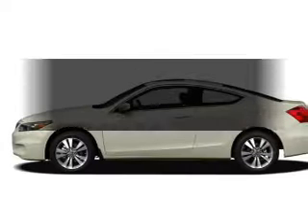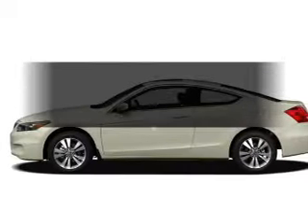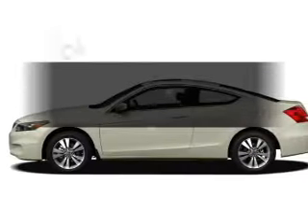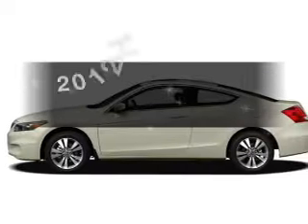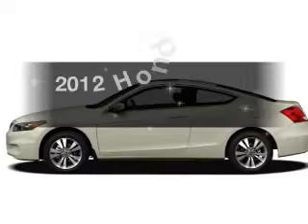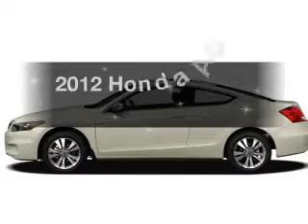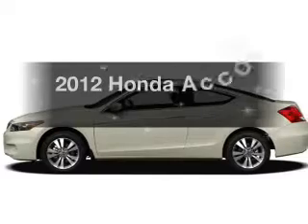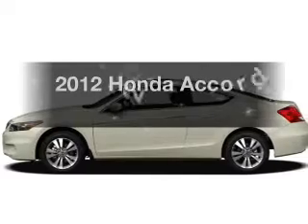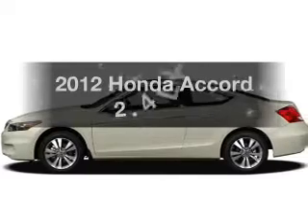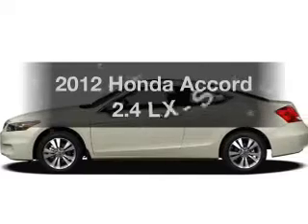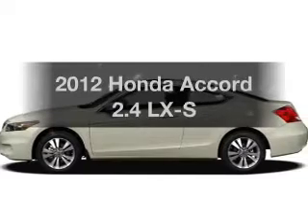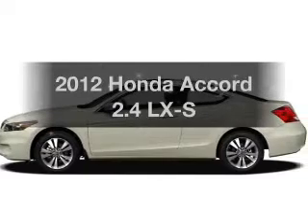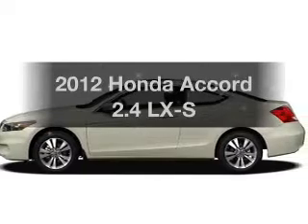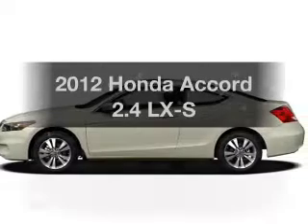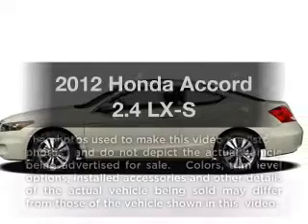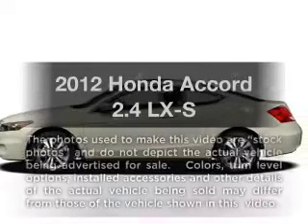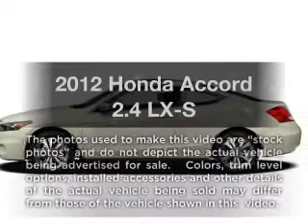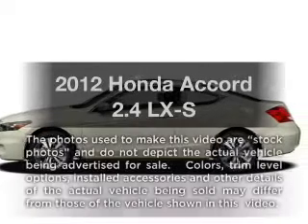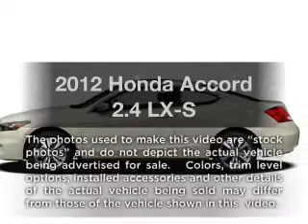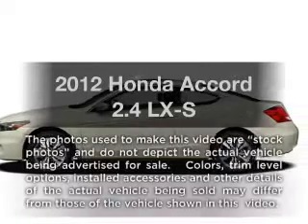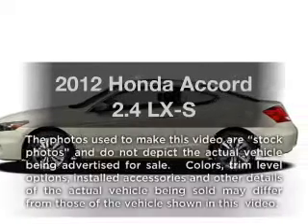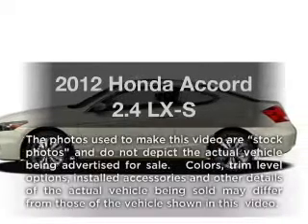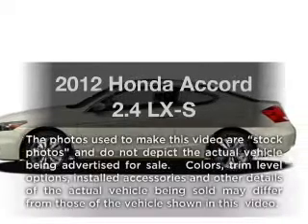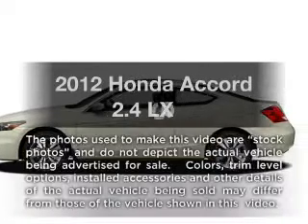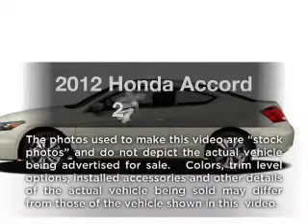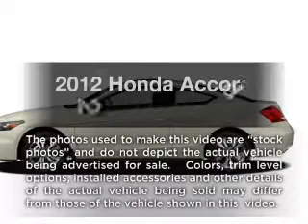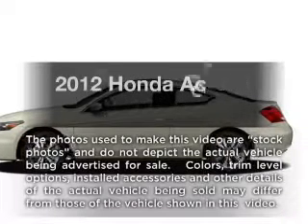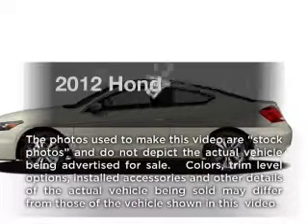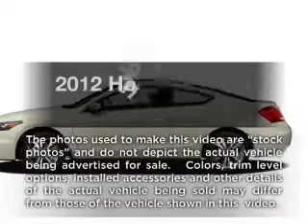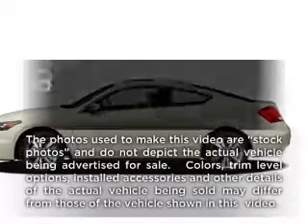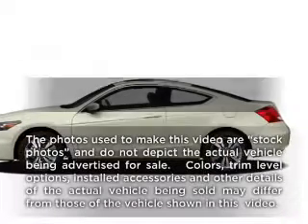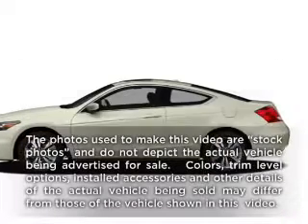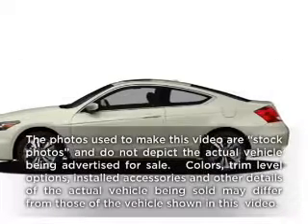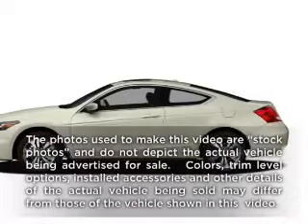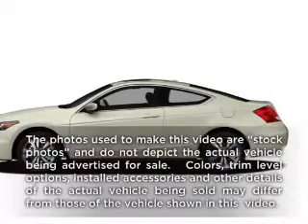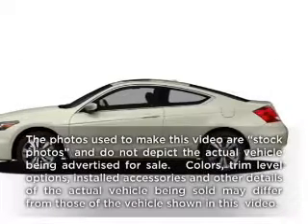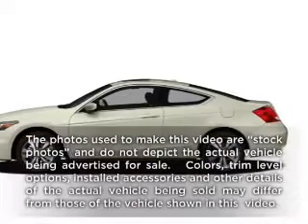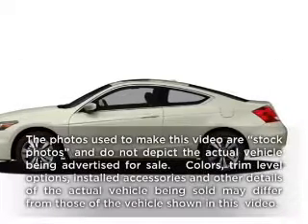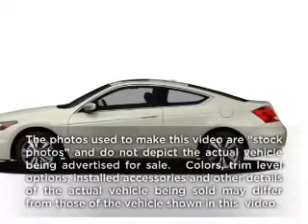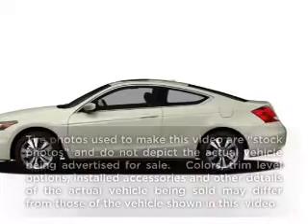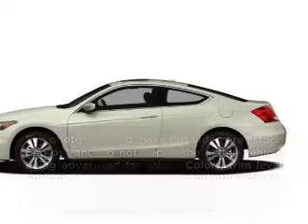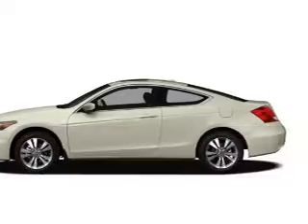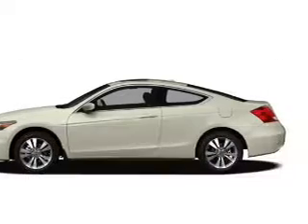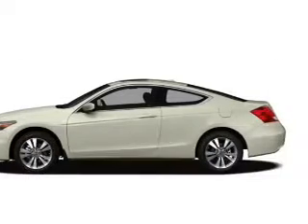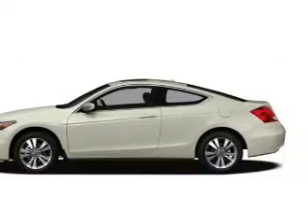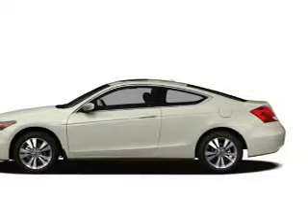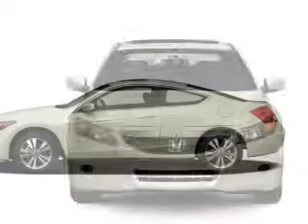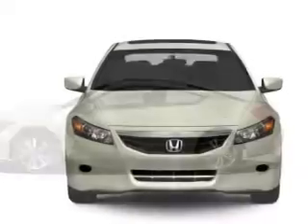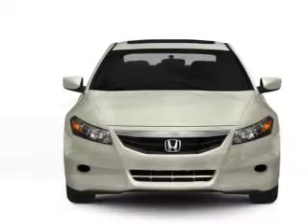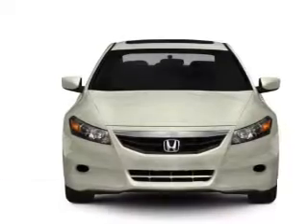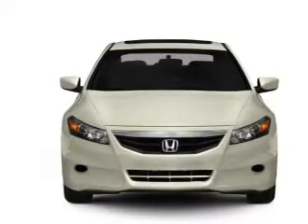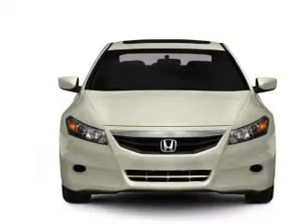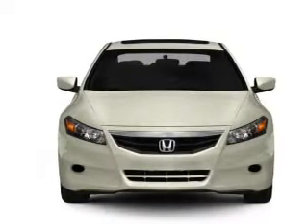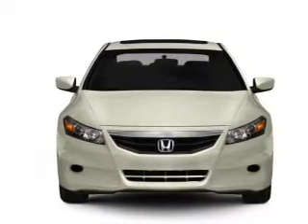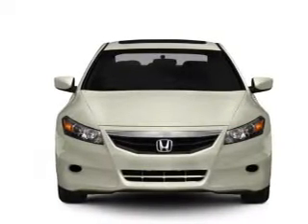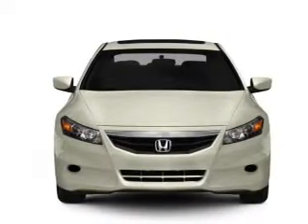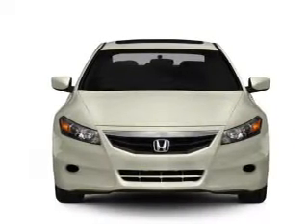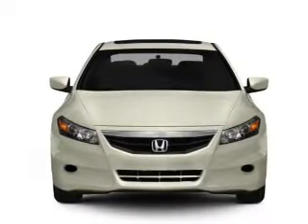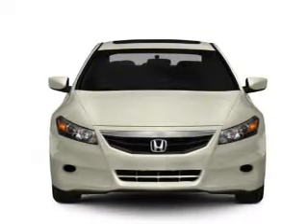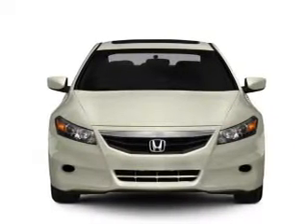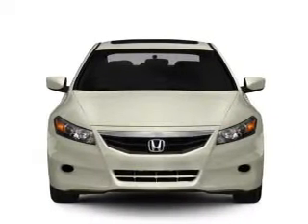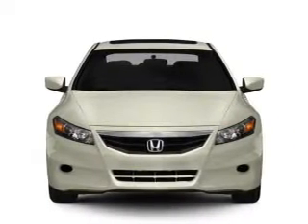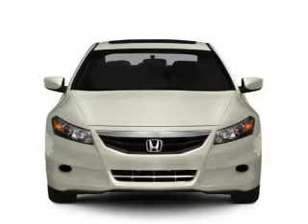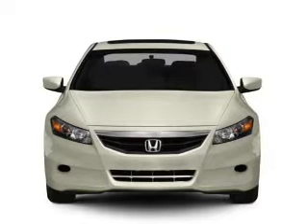Get noticed in this 2012 Honda Accord. If you're looking for a first-rate auto, this one could be yours today.